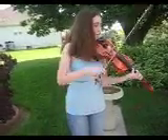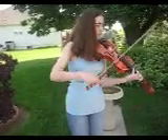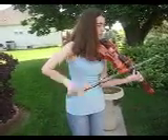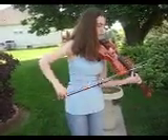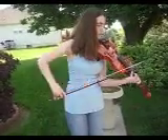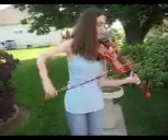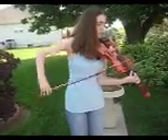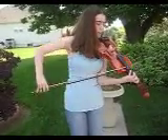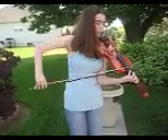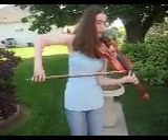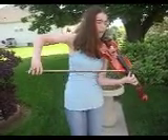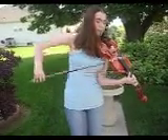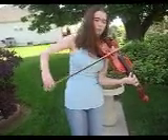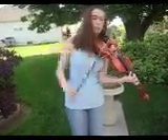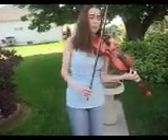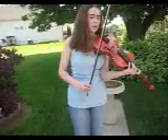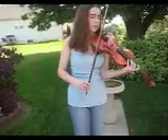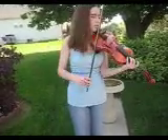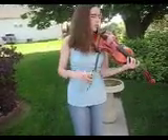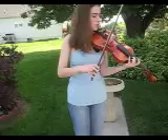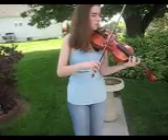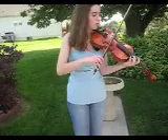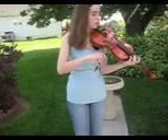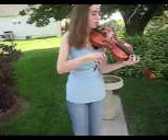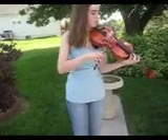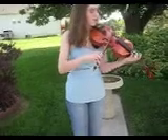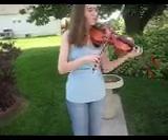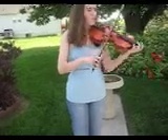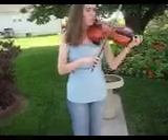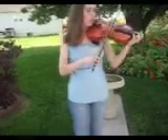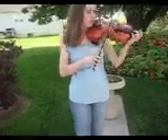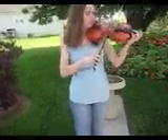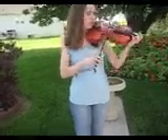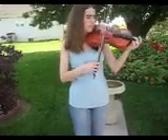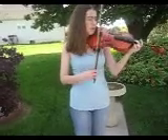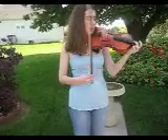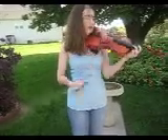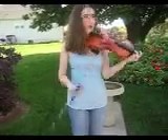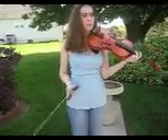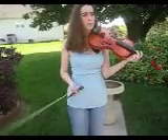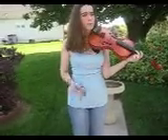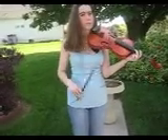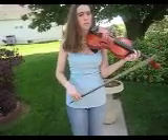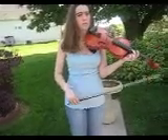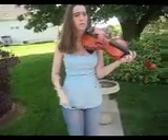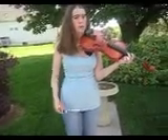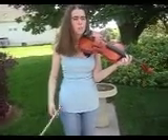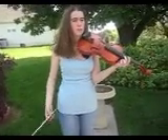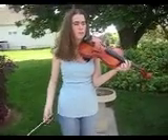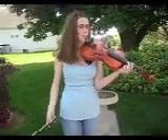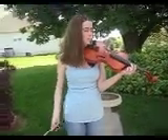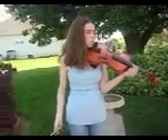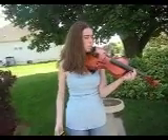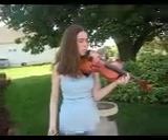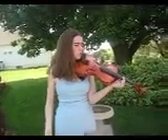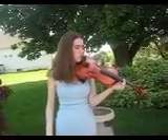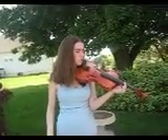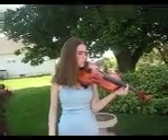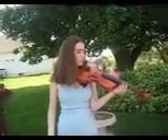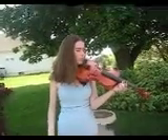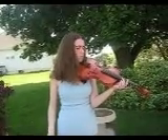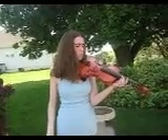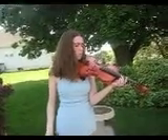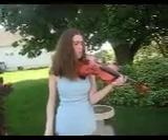The pinky is kind of not a strong finger. So you shift up, and I always do it to my second finger, which means I shift to third position.